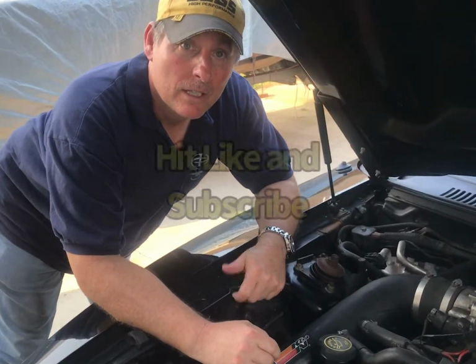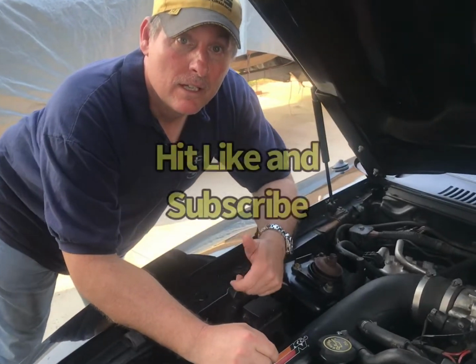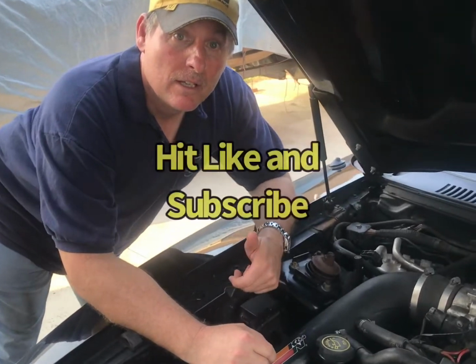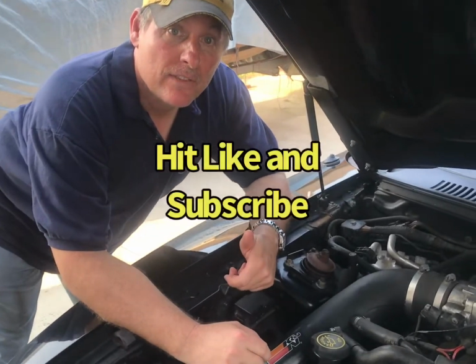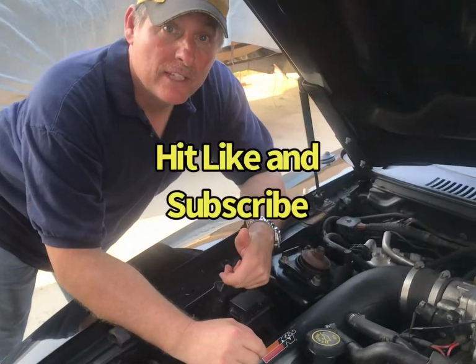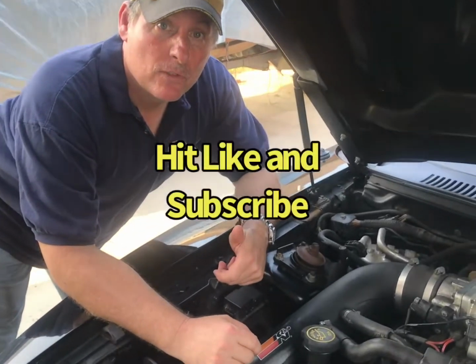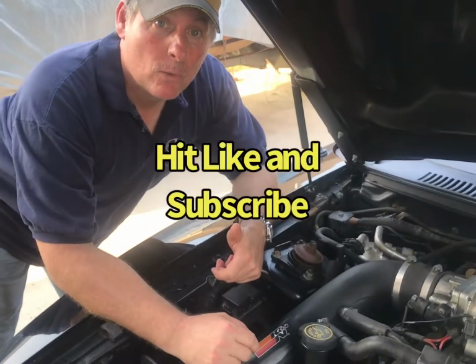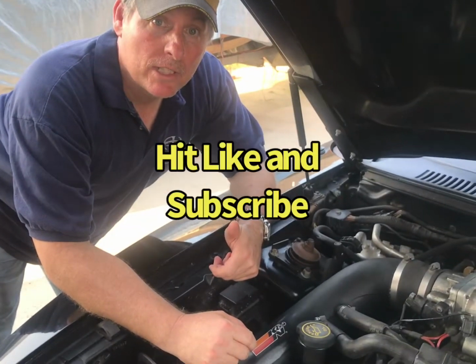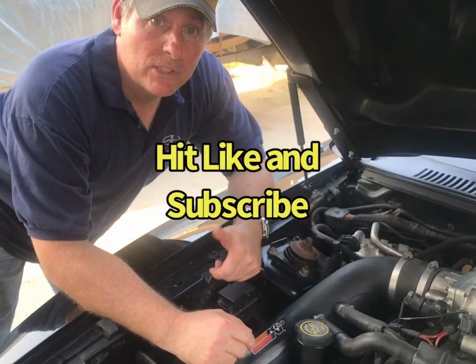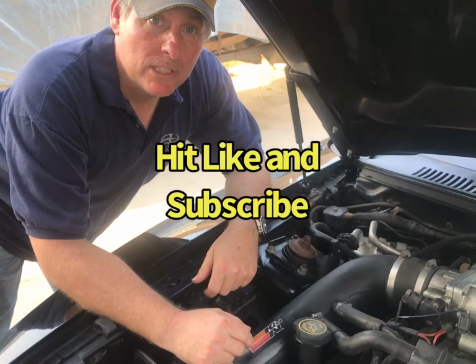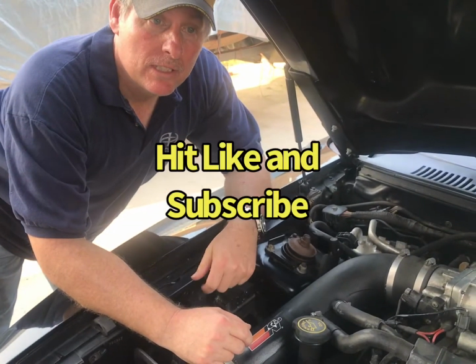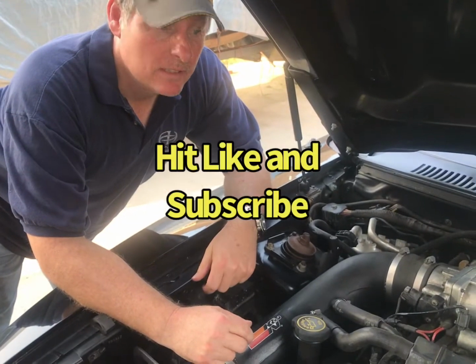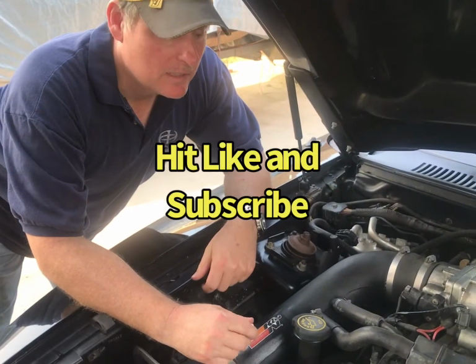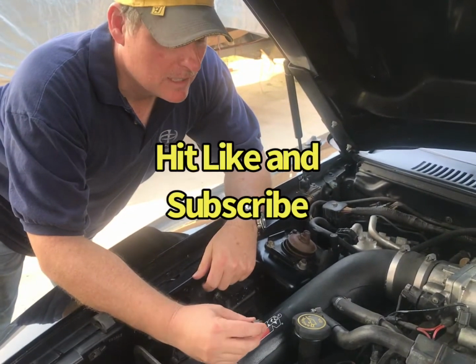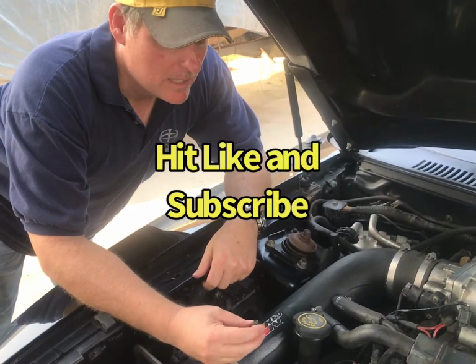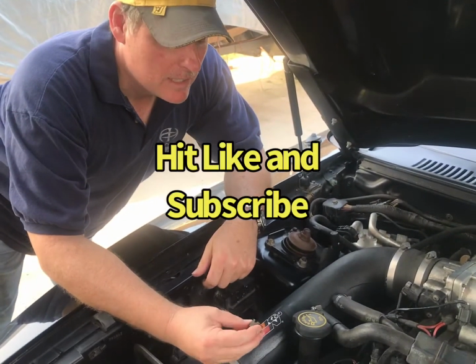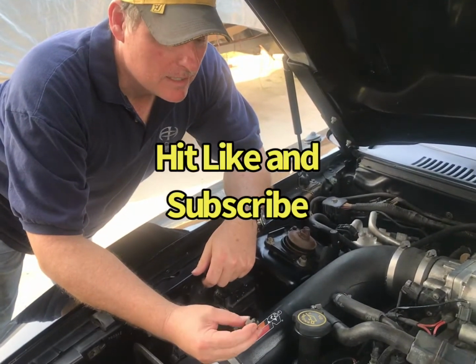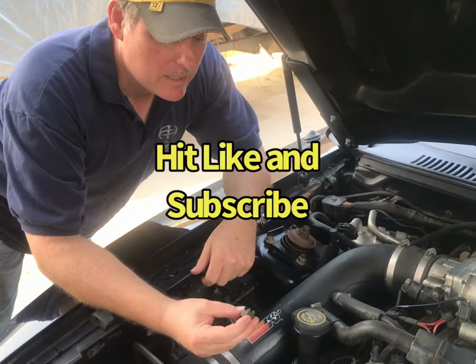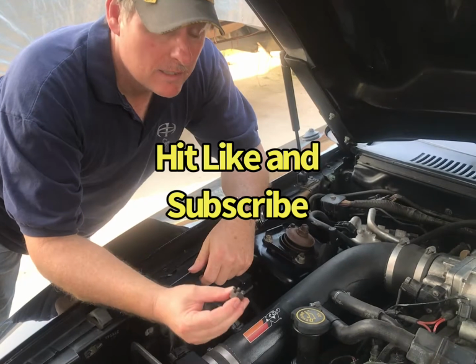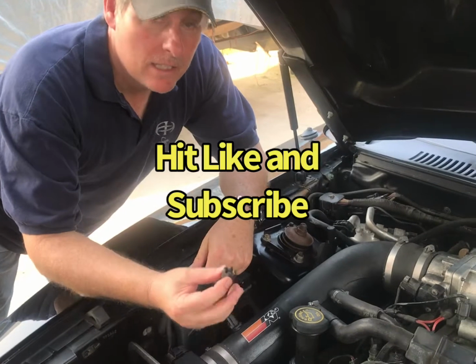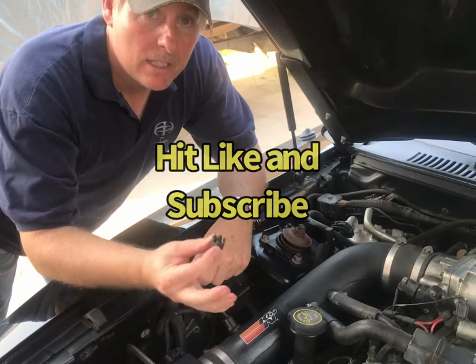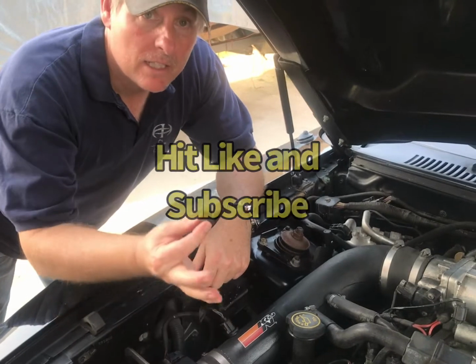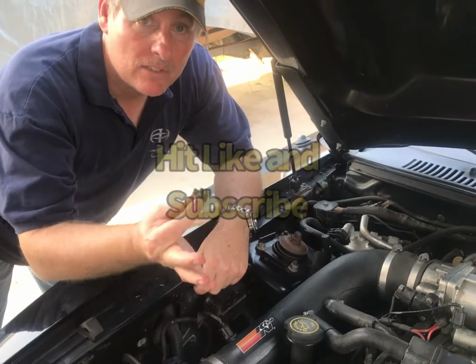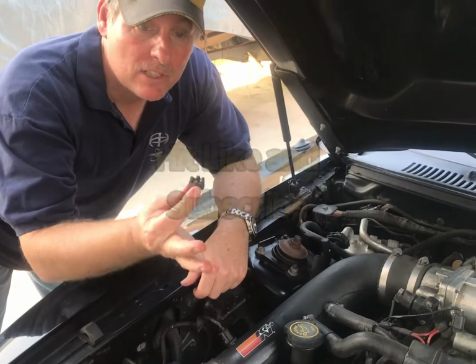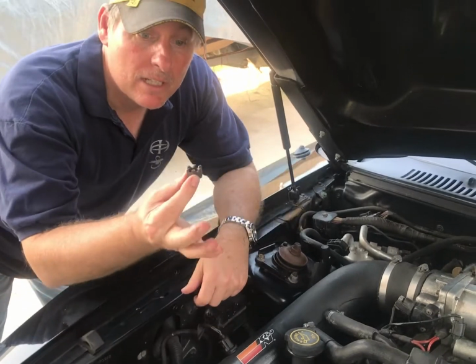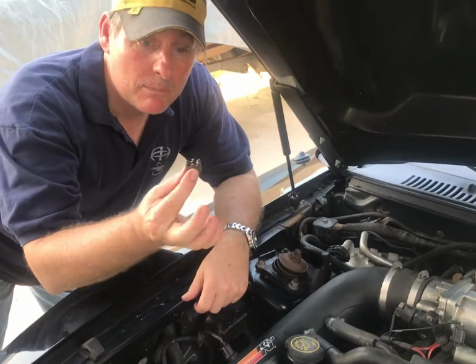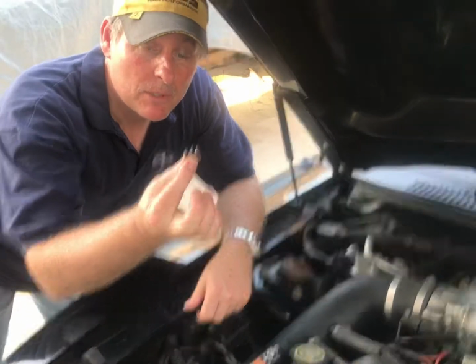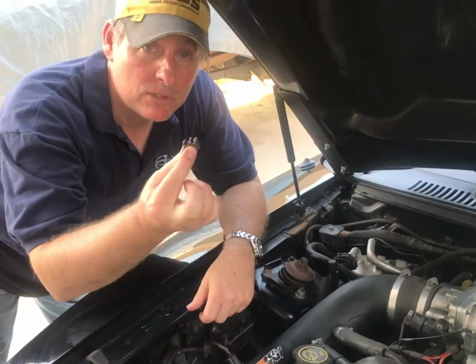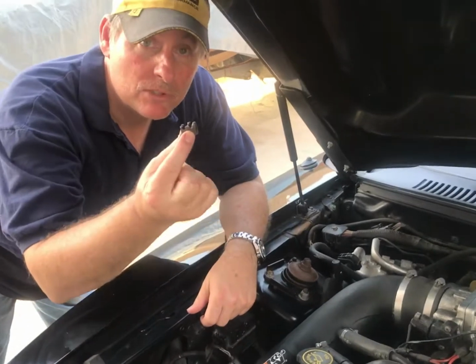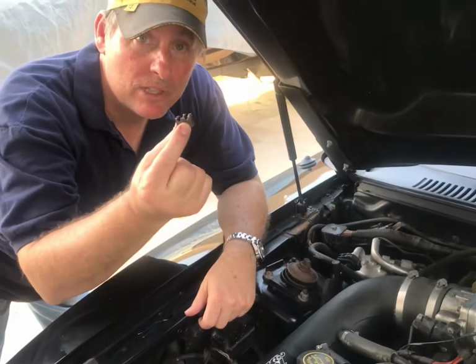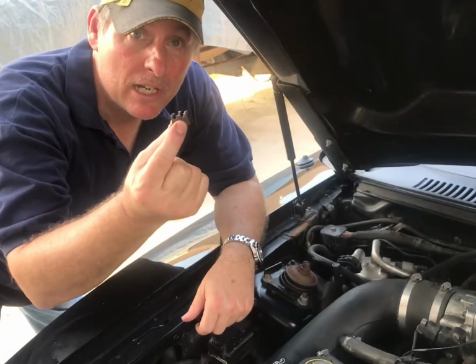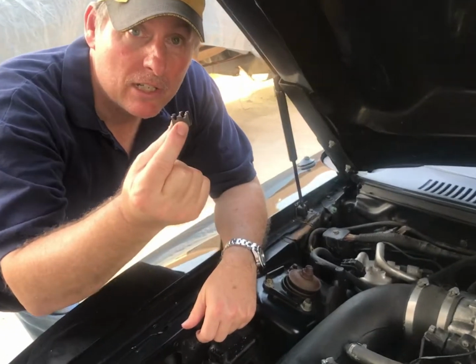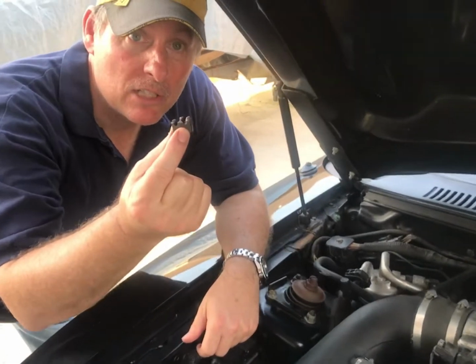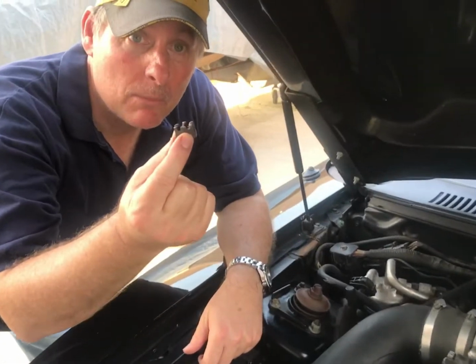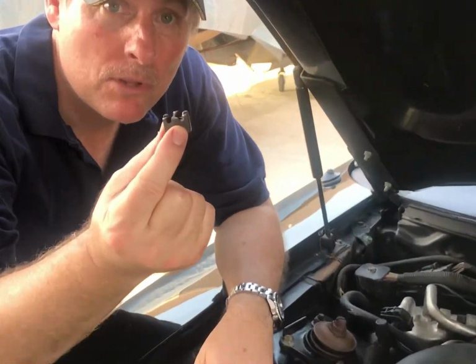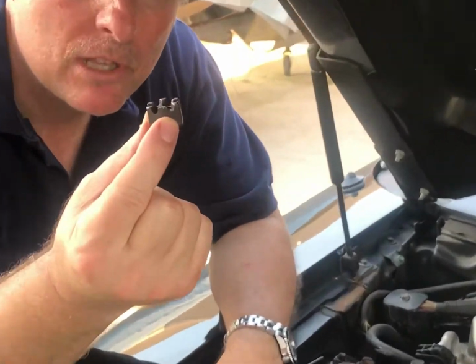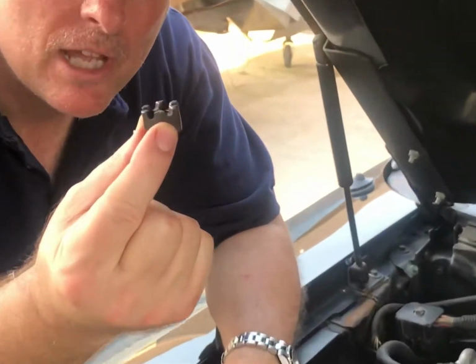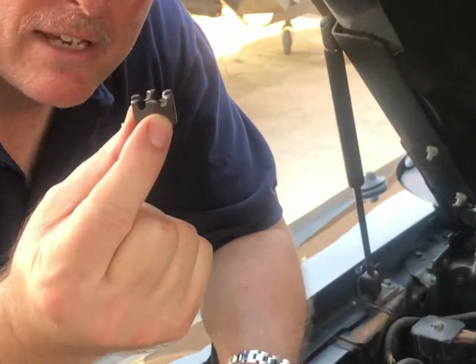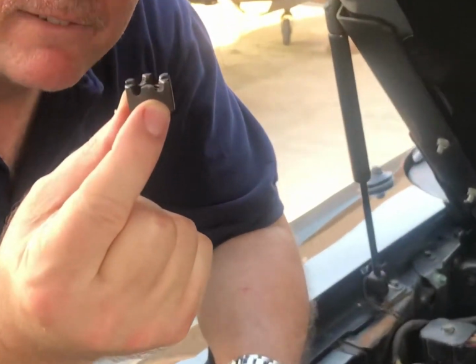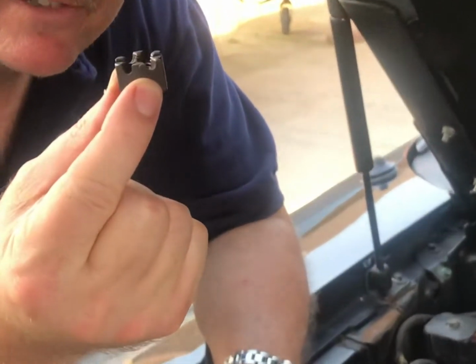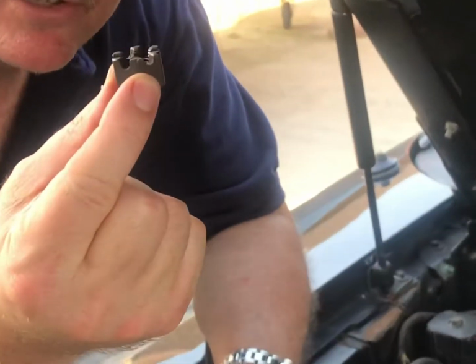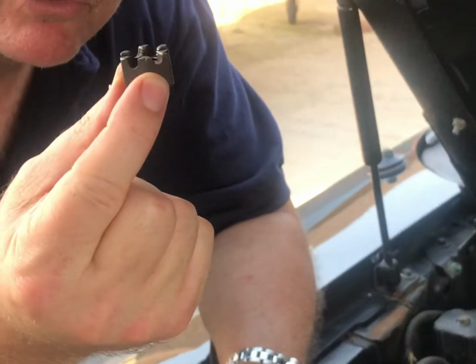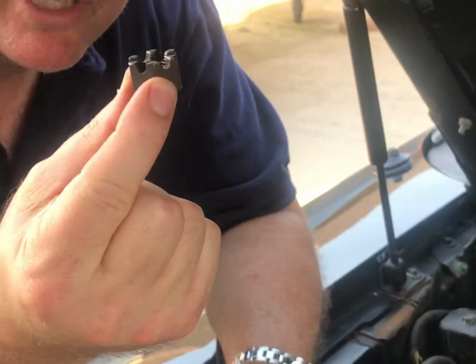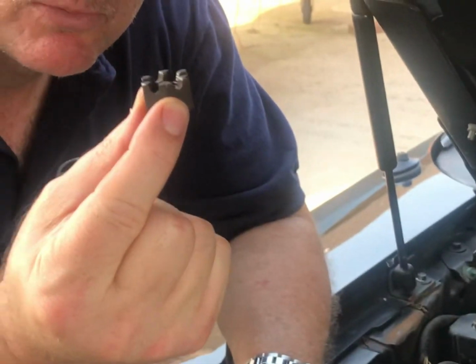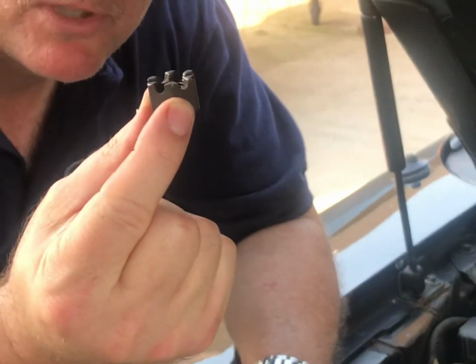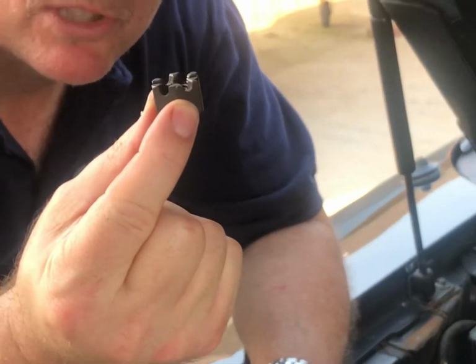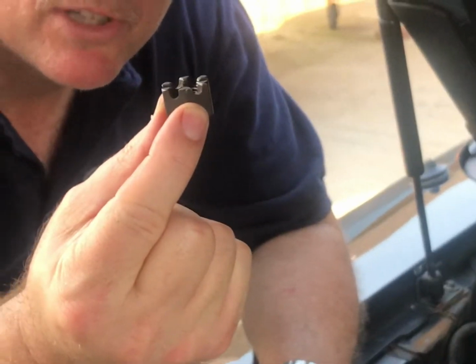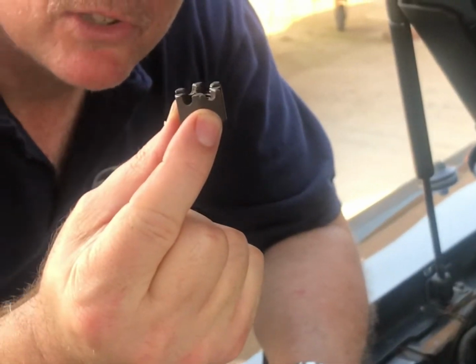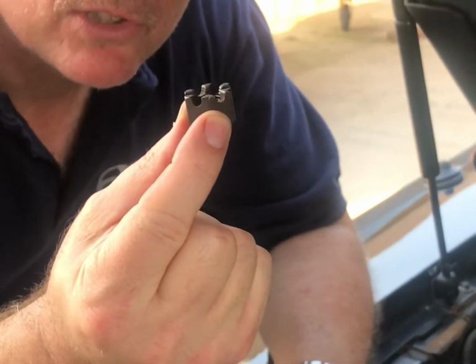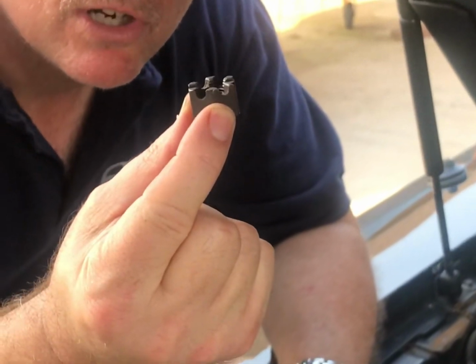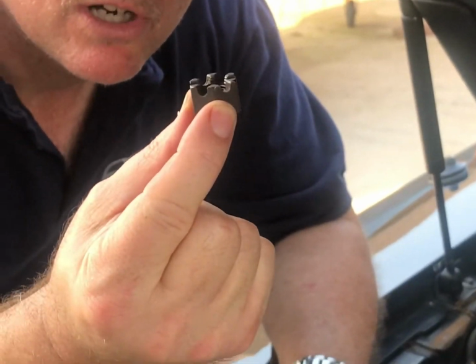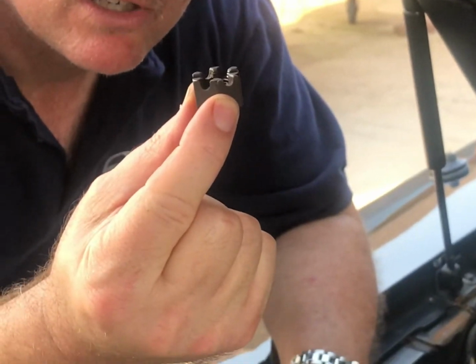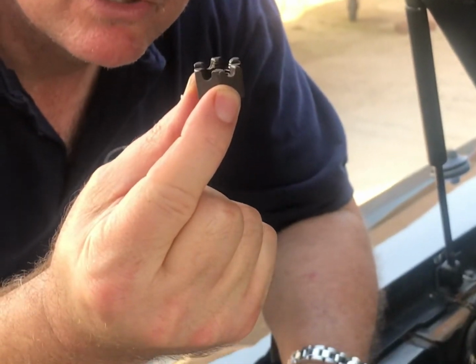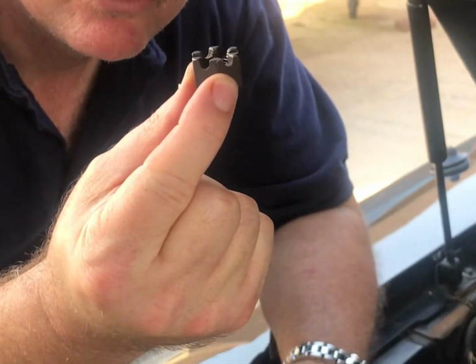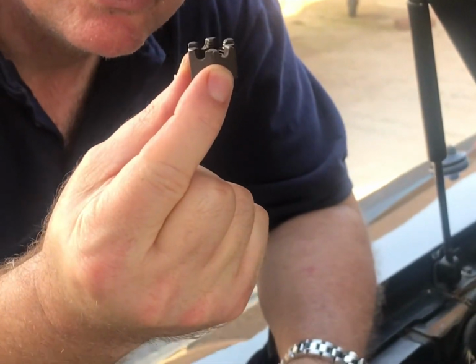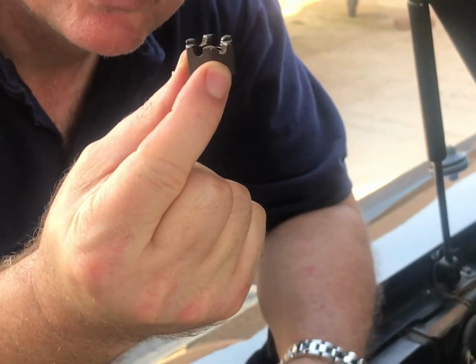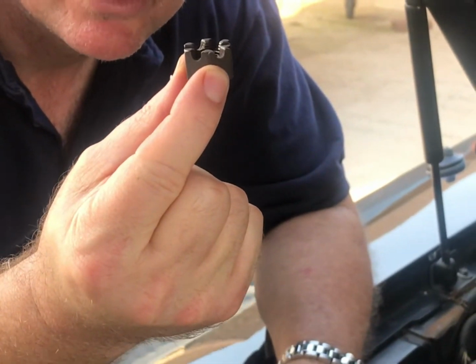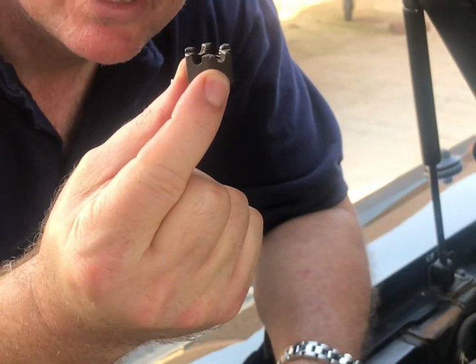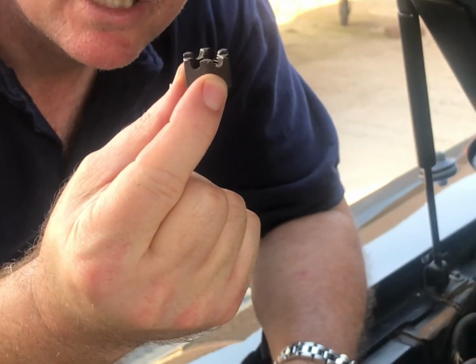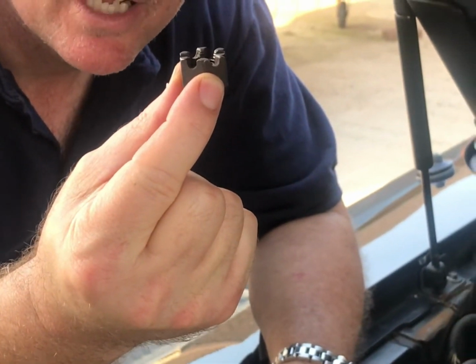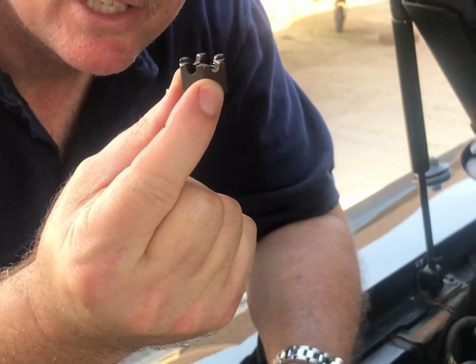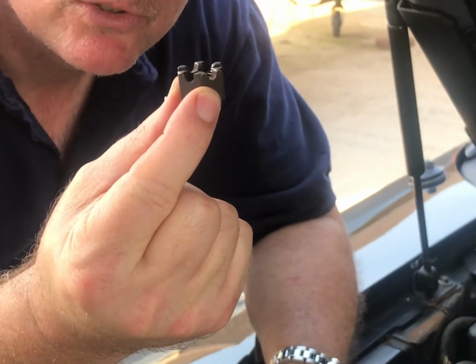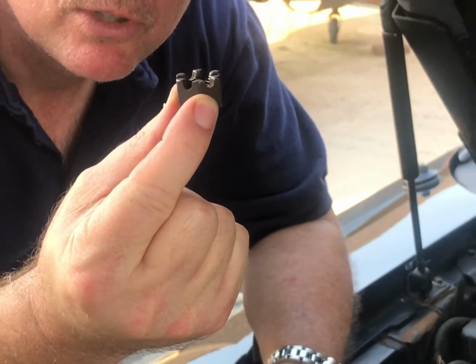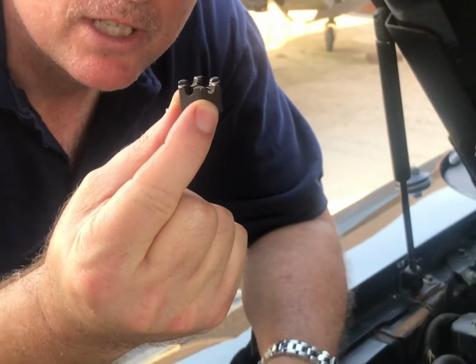Thanks for watching. Next time I'll show you how to double the life of the transmission on this car using a castle nut.